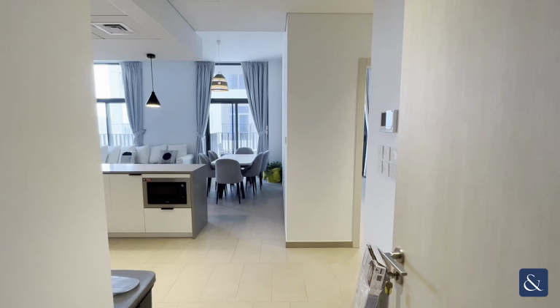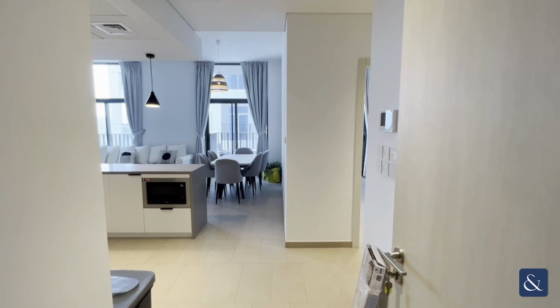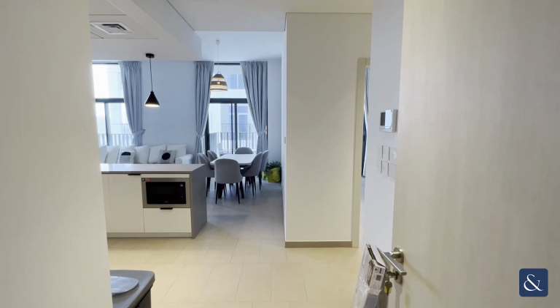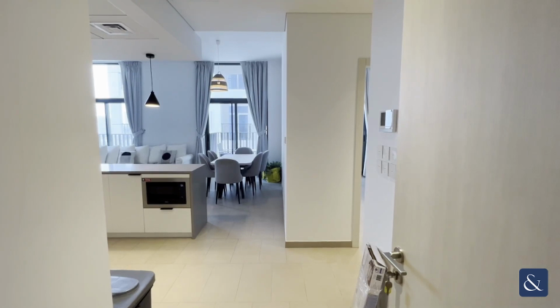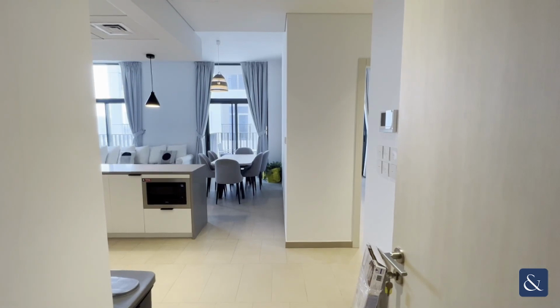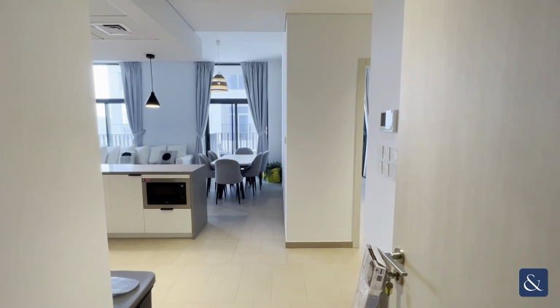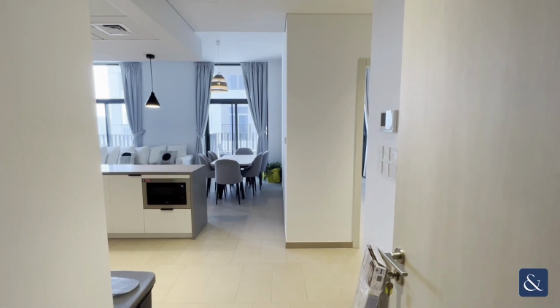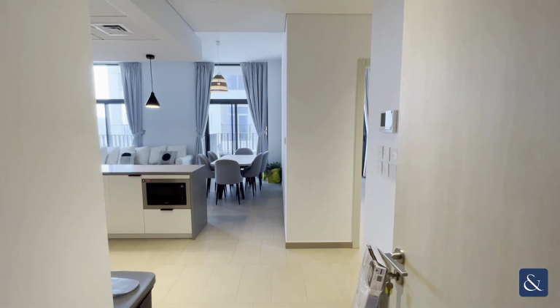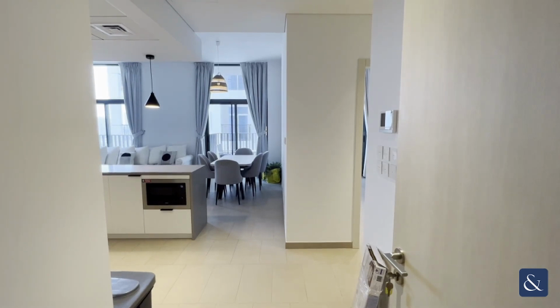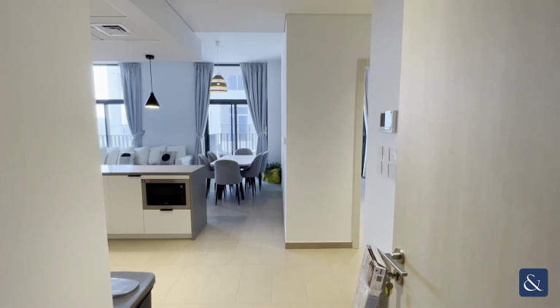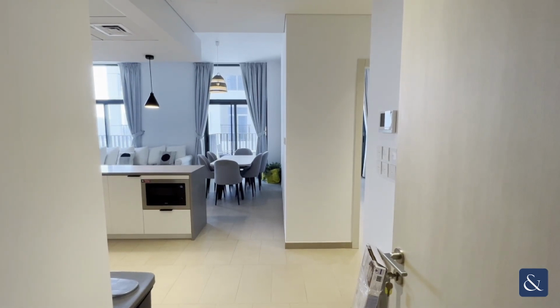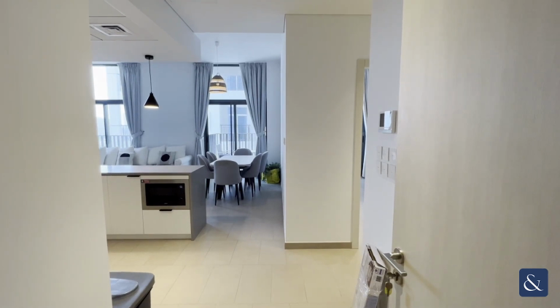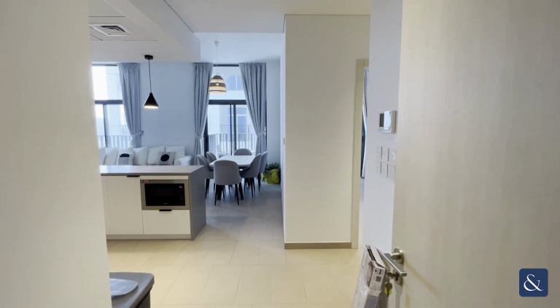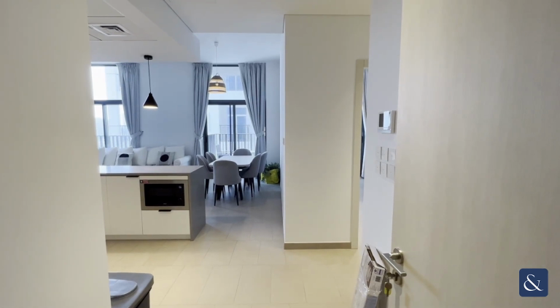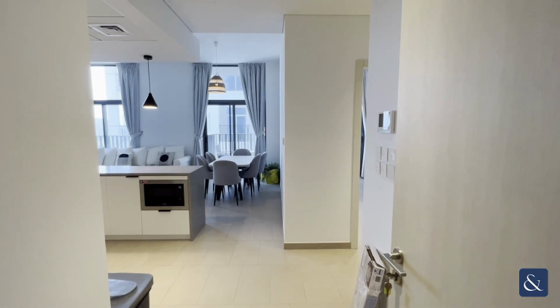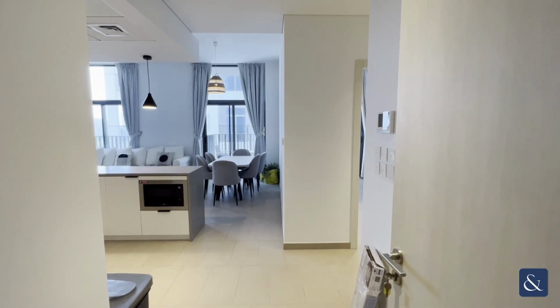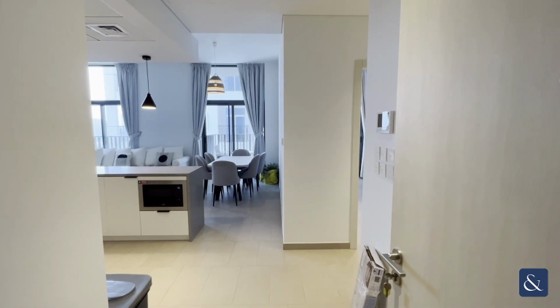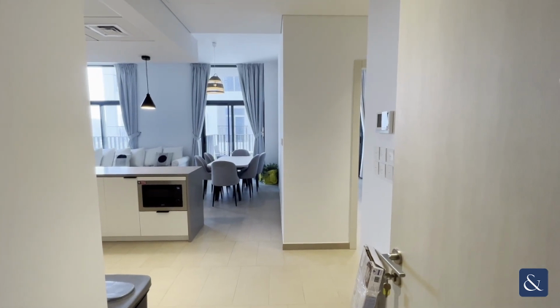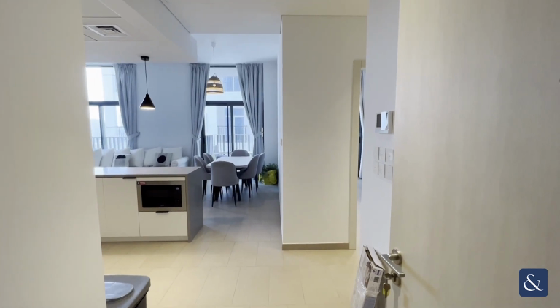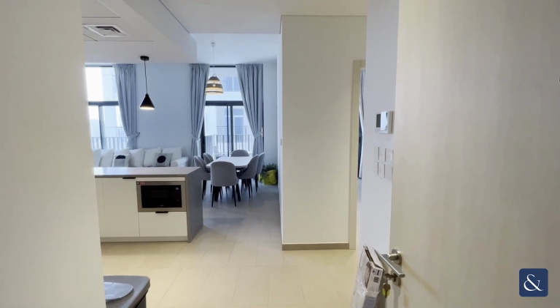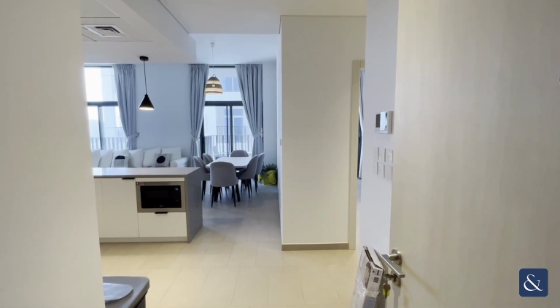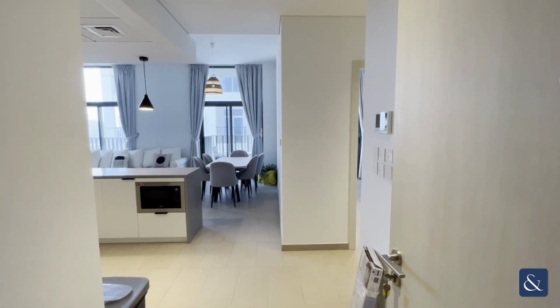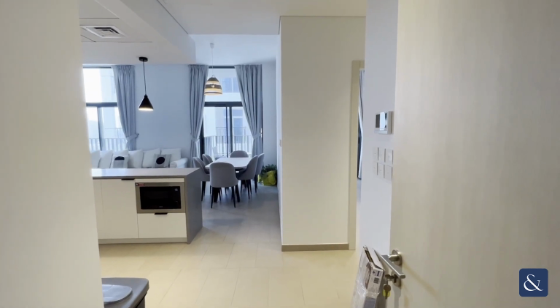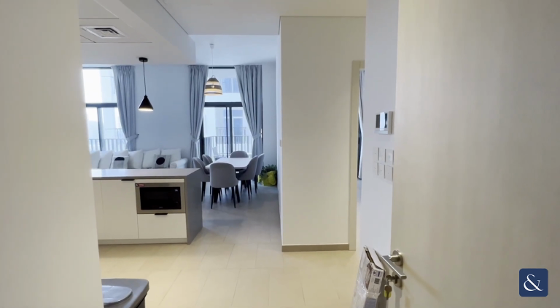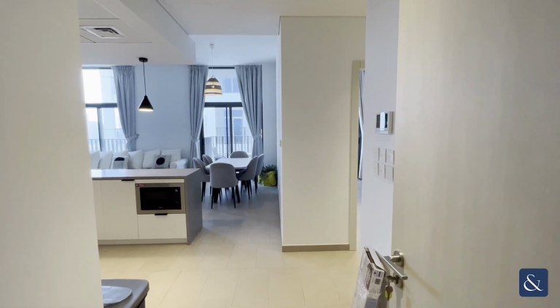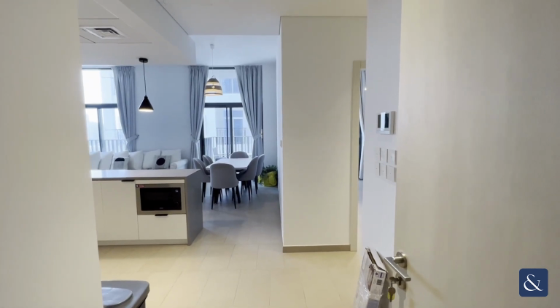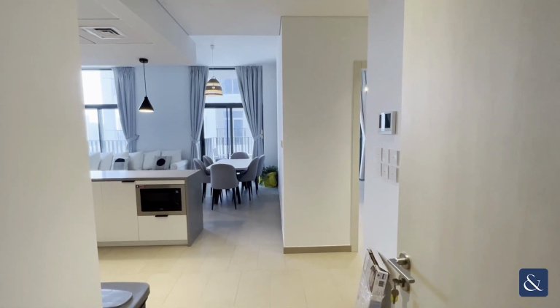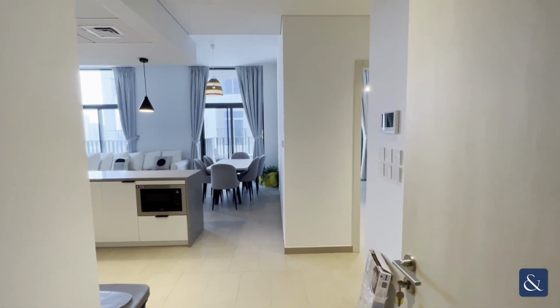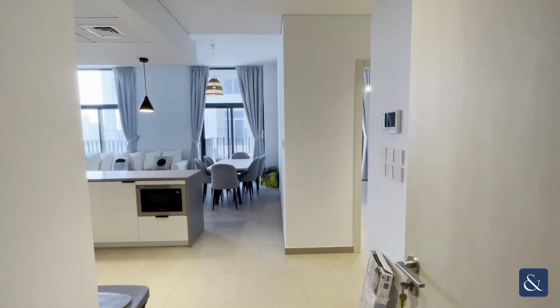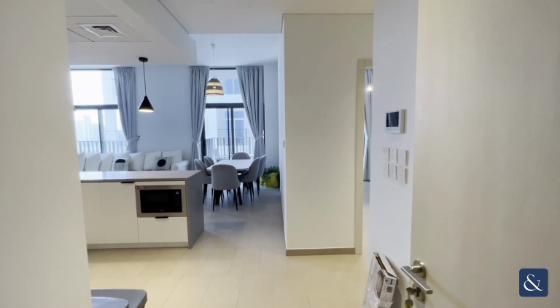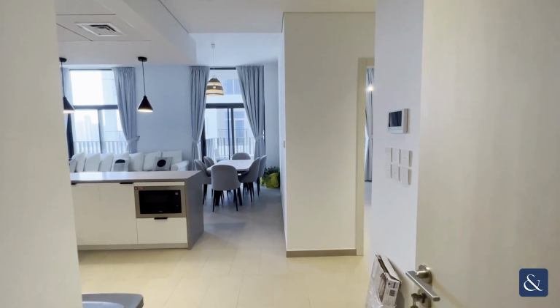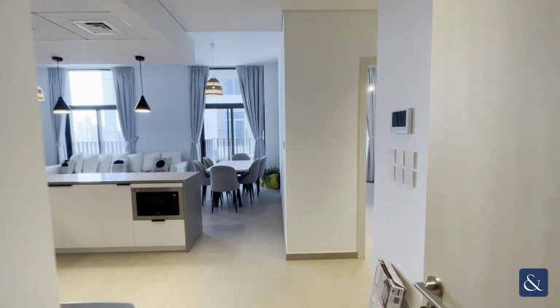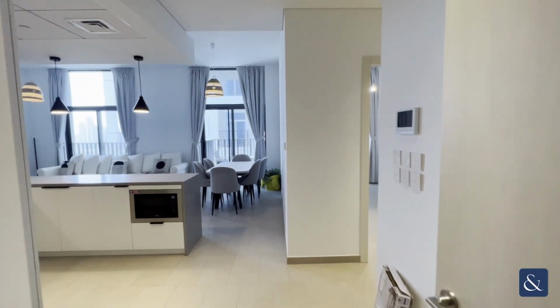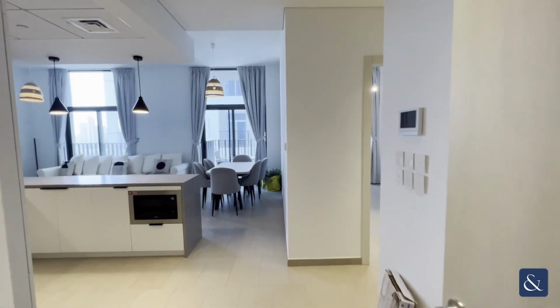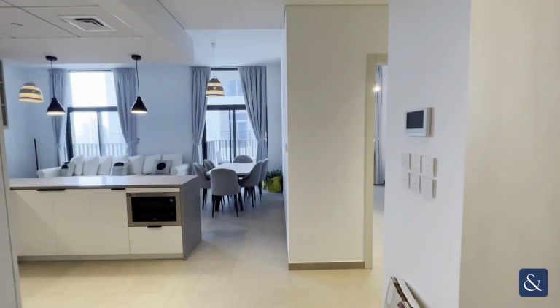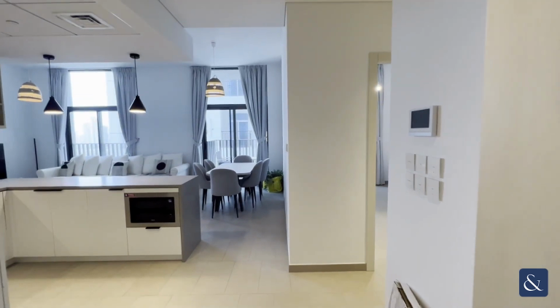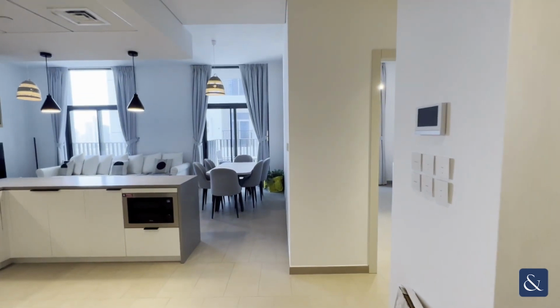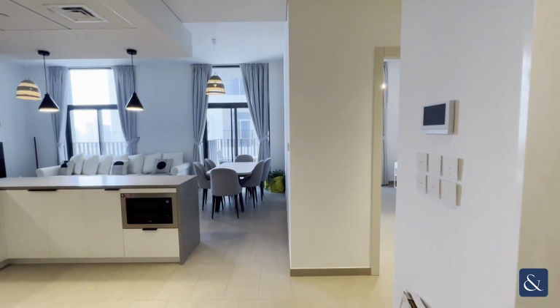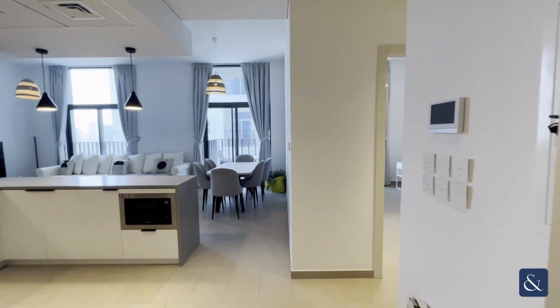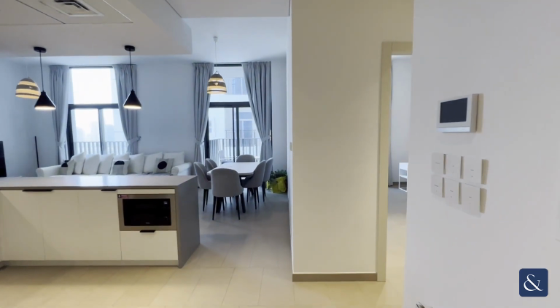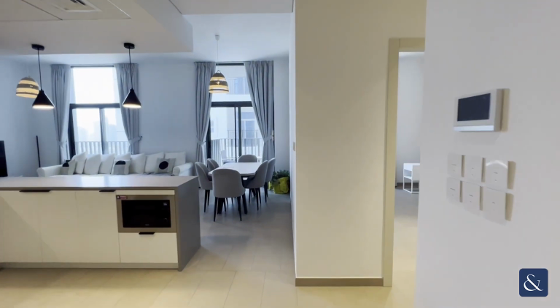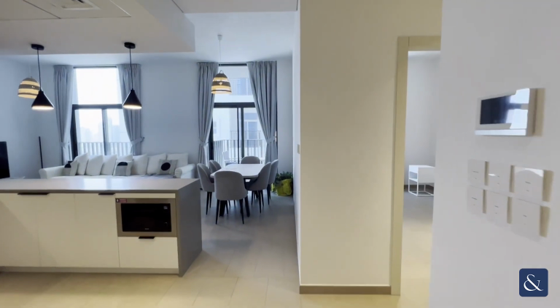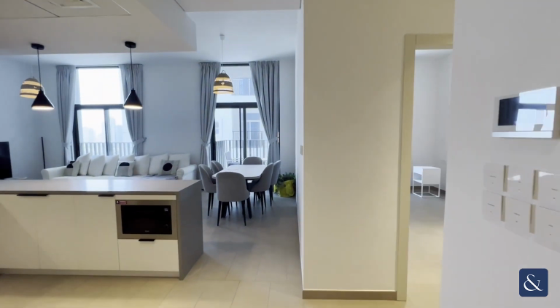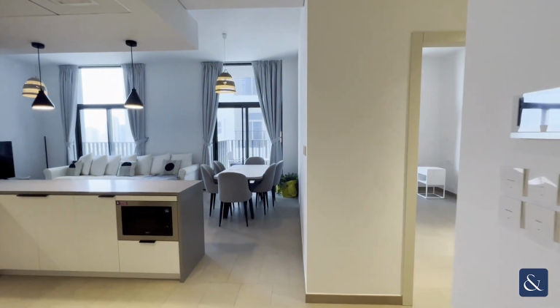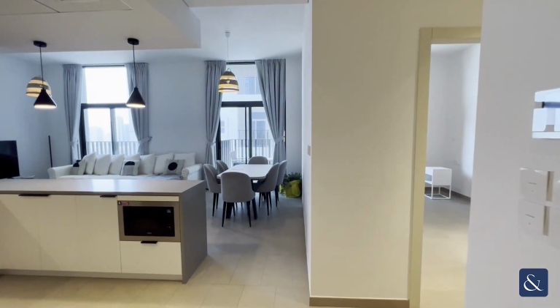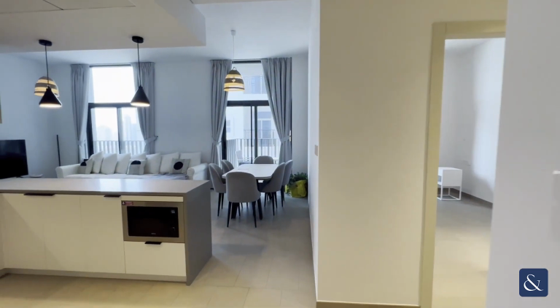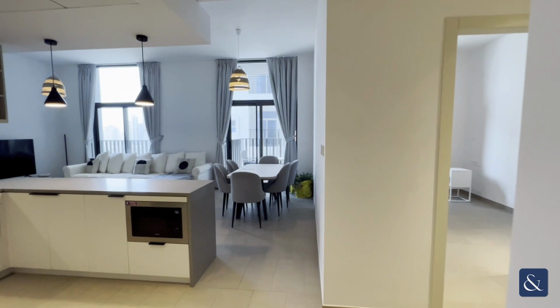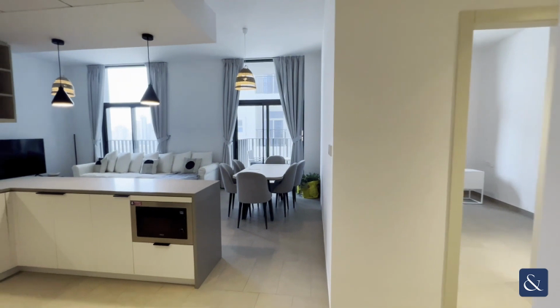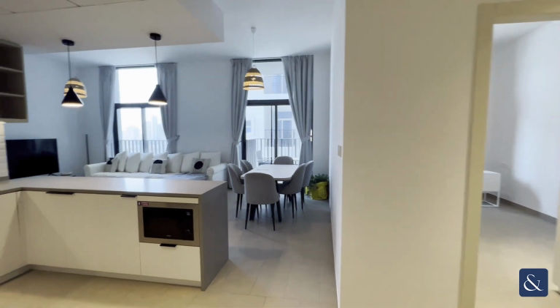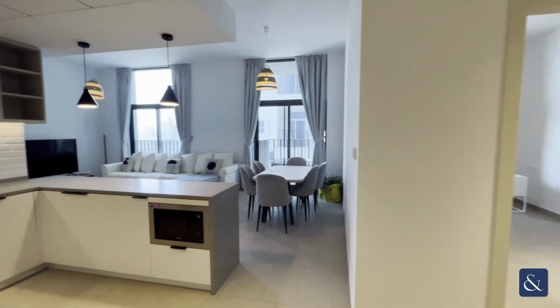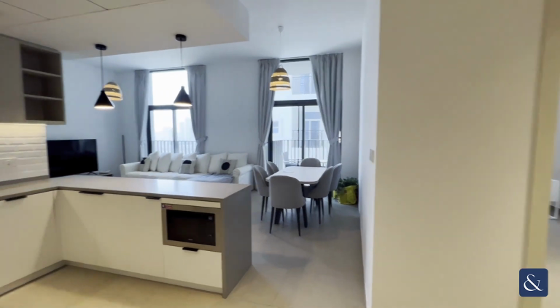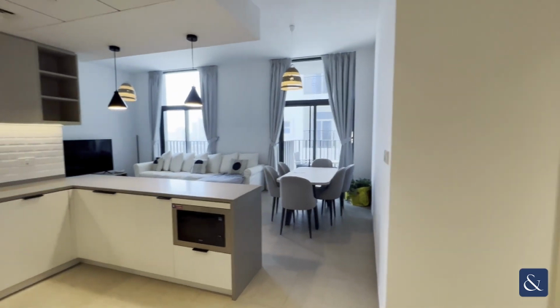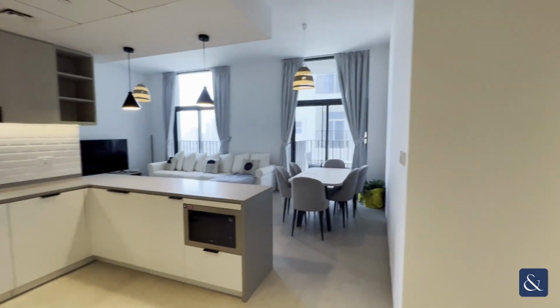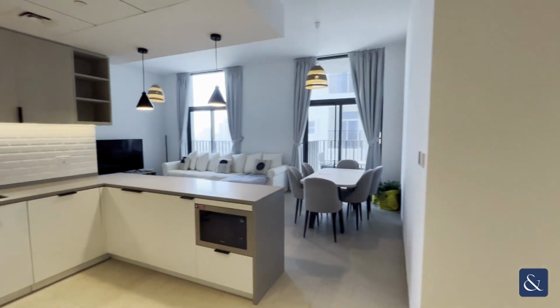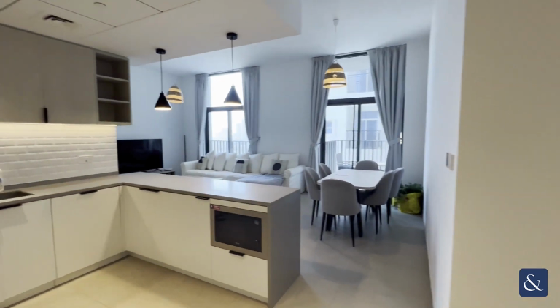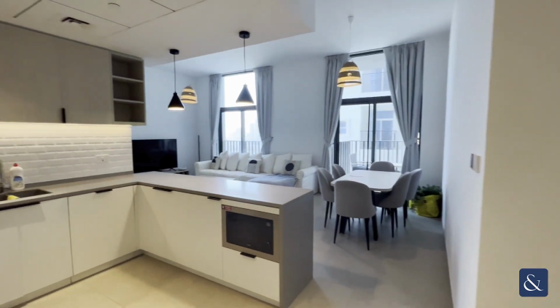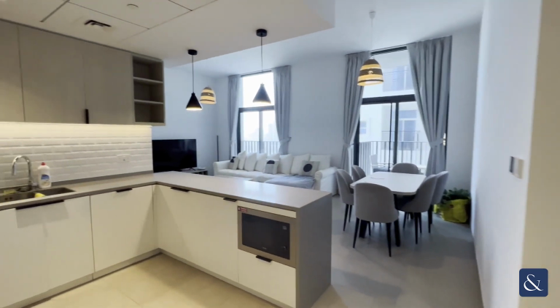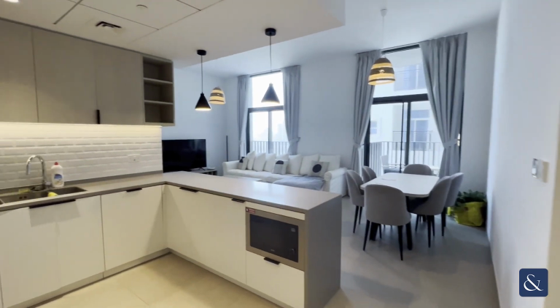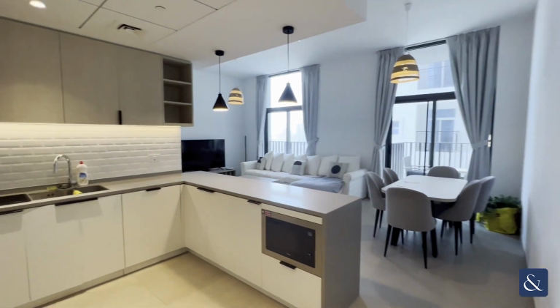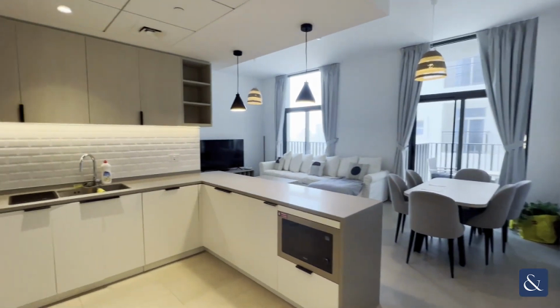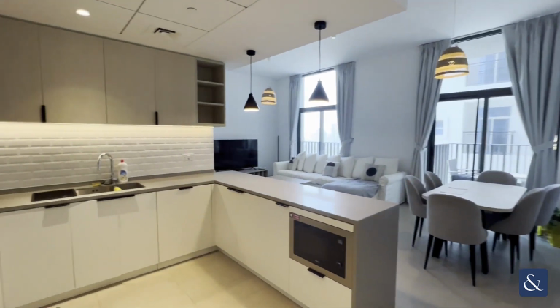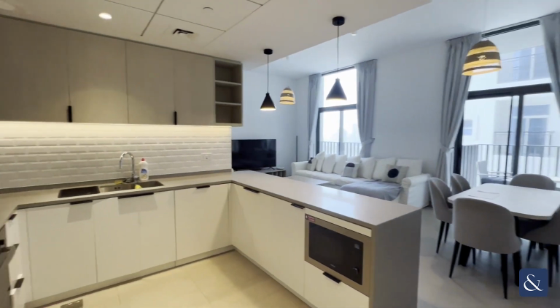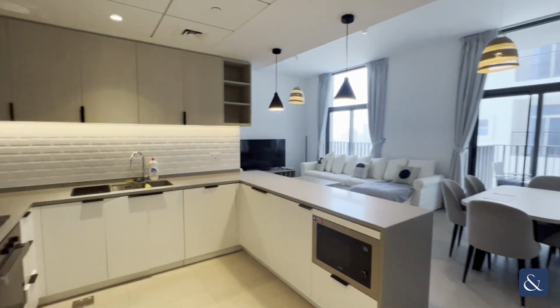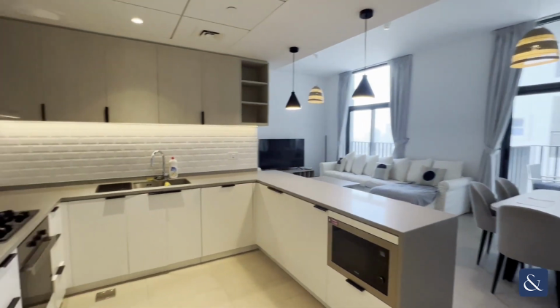Hi, it's Sophie from Allsop and Allsop Real Estate and today I'm pleased to present to you this two bedroom furnished apartment in Belgravia Heights, JVC.